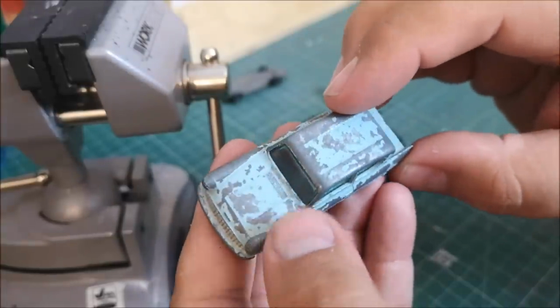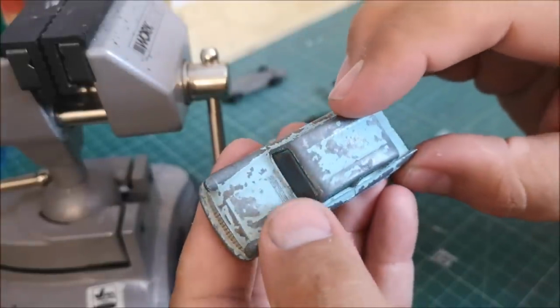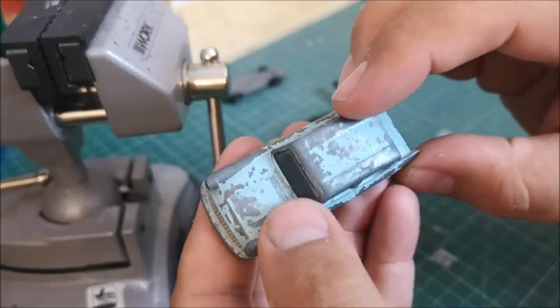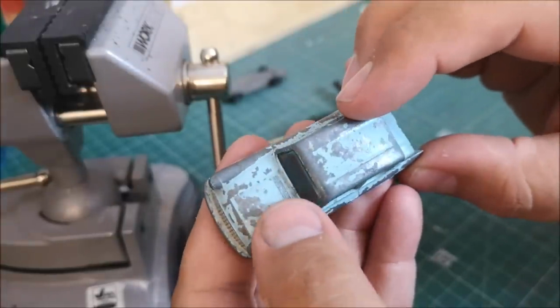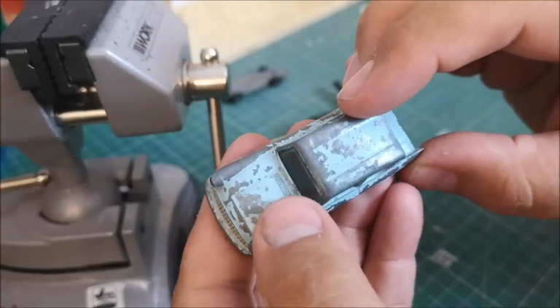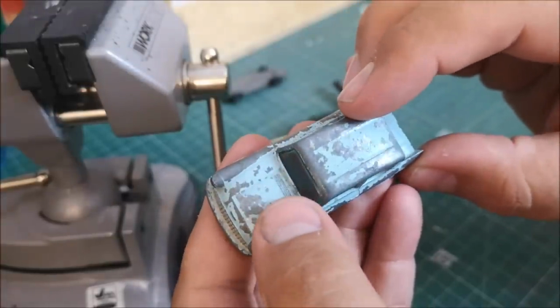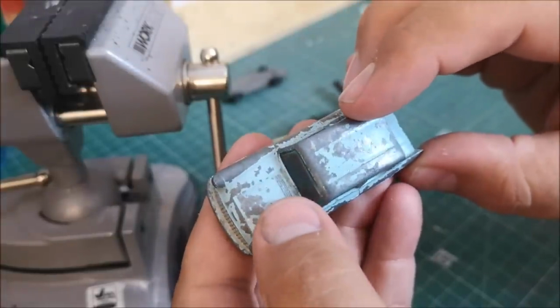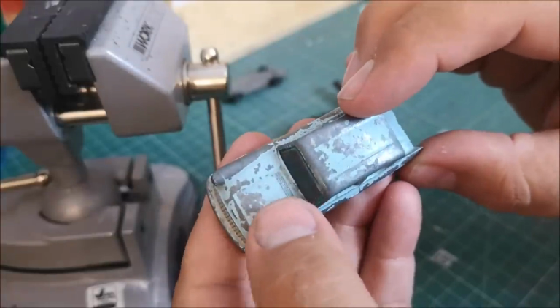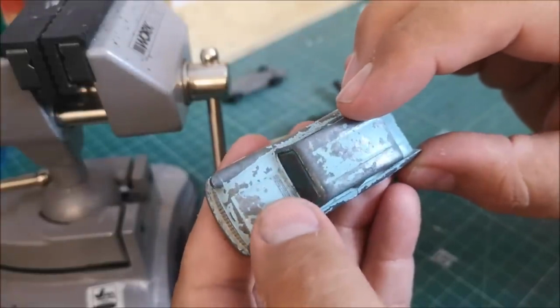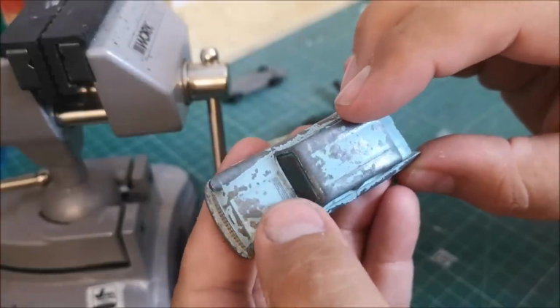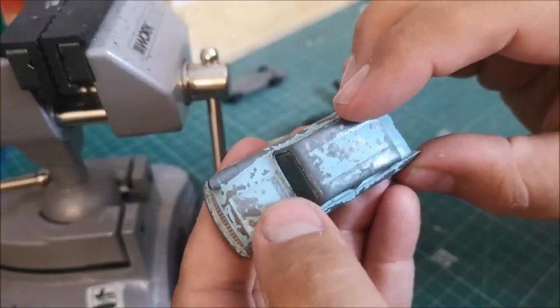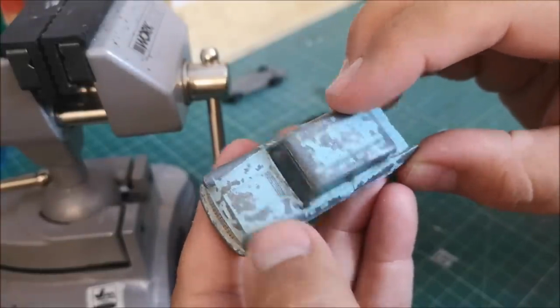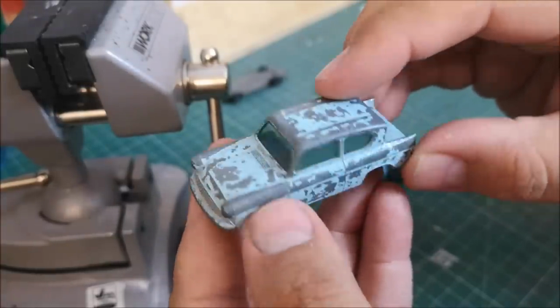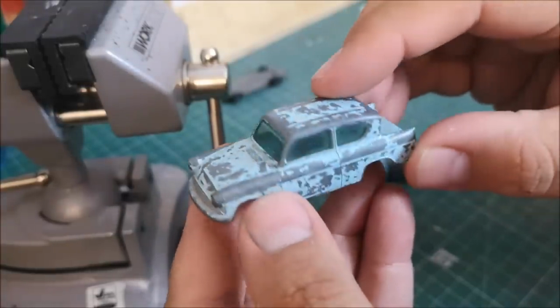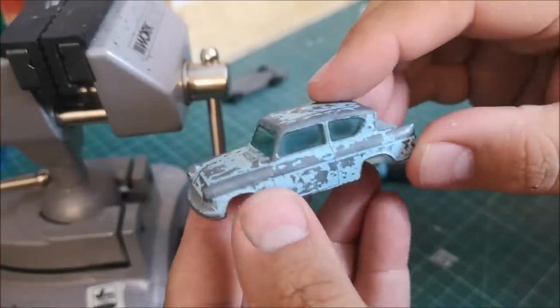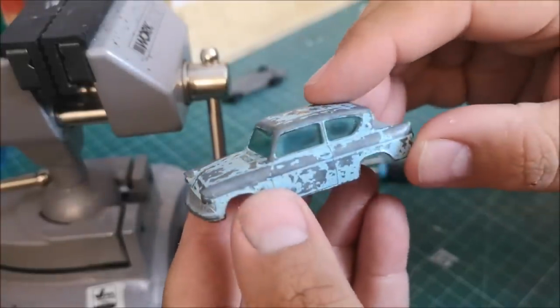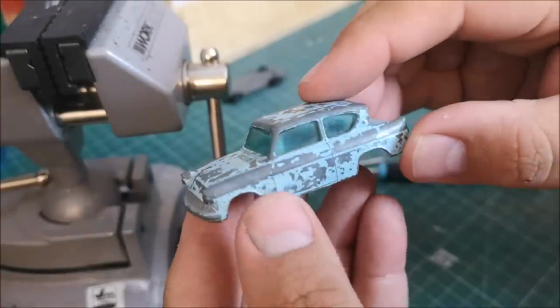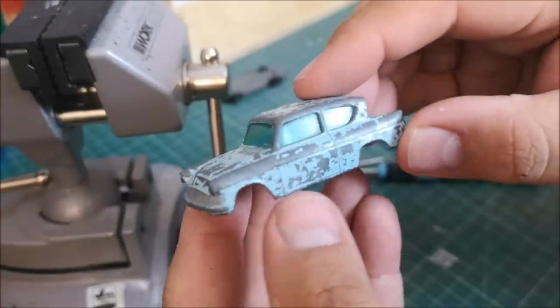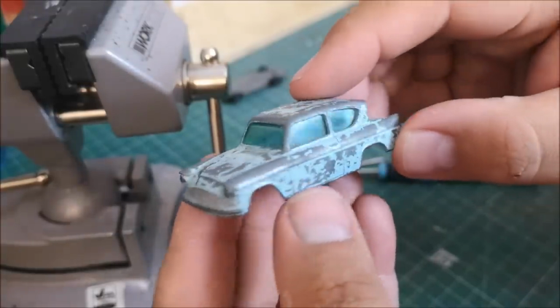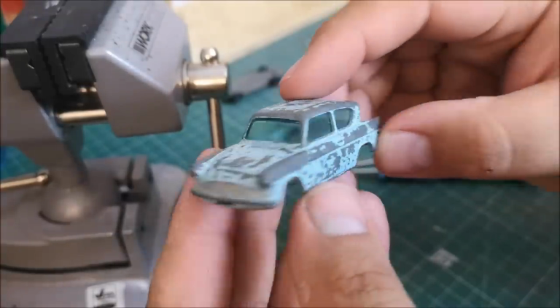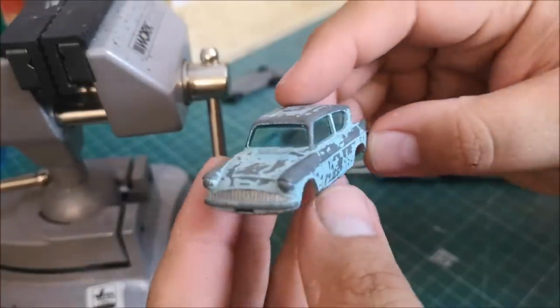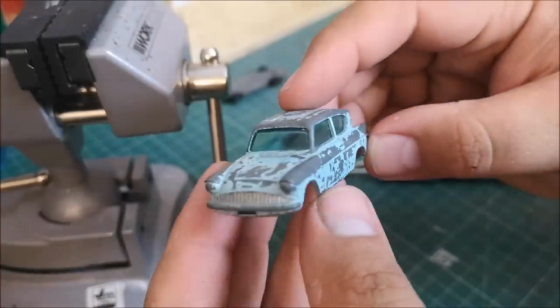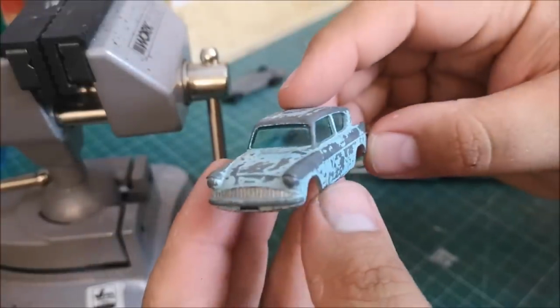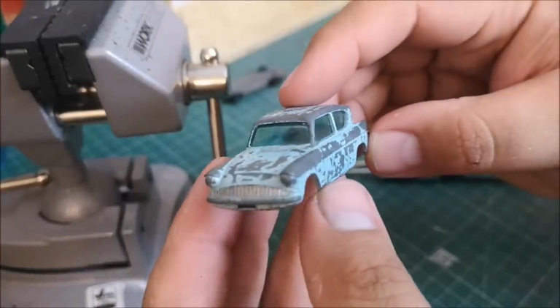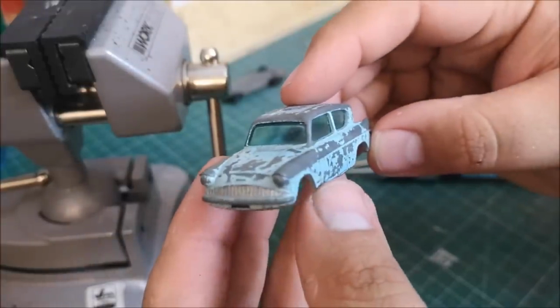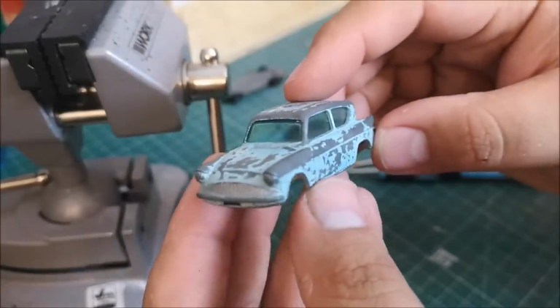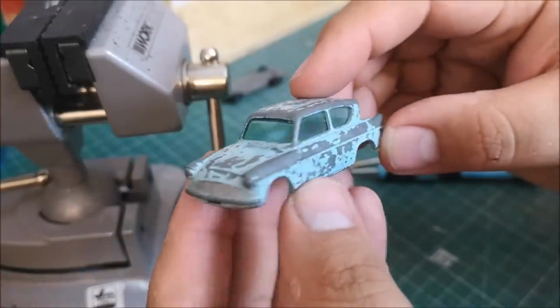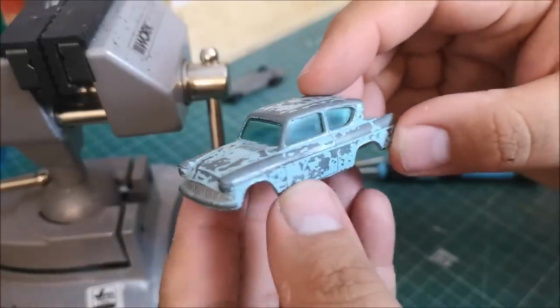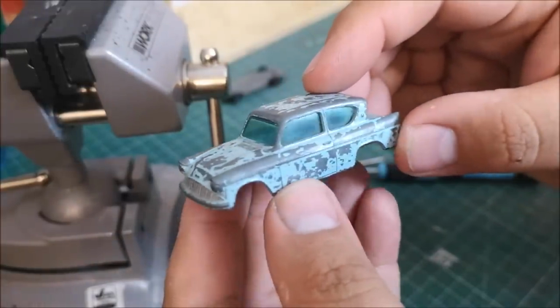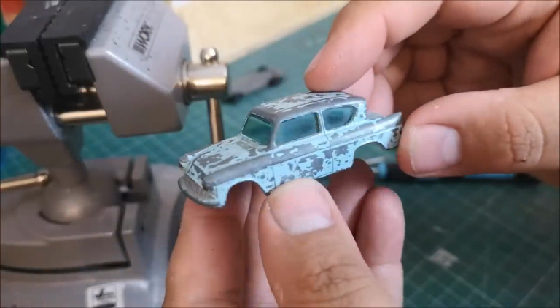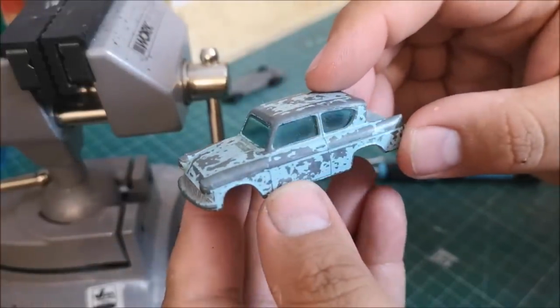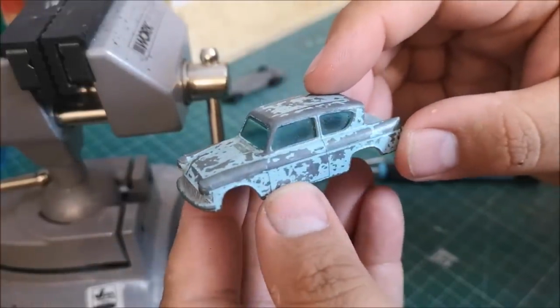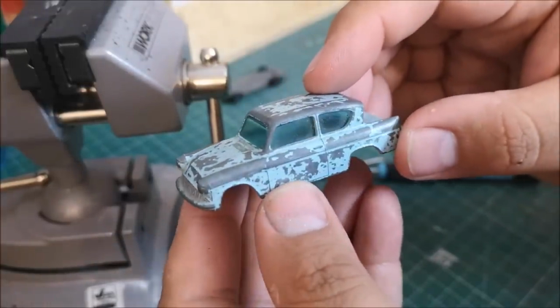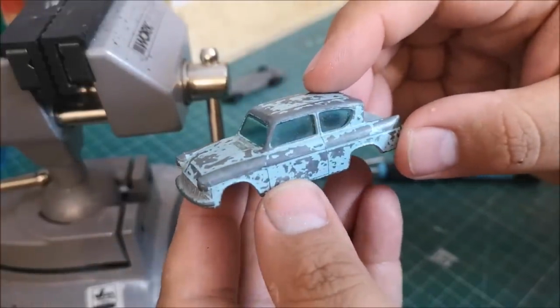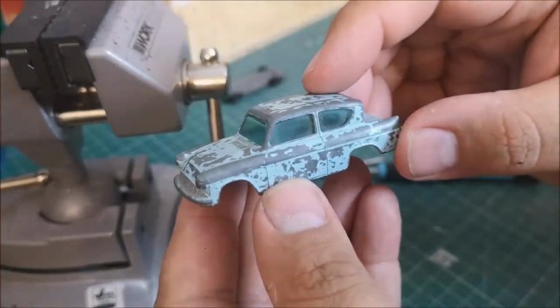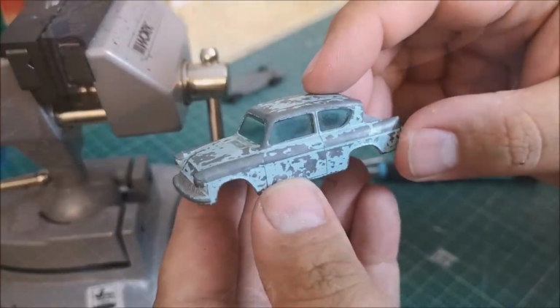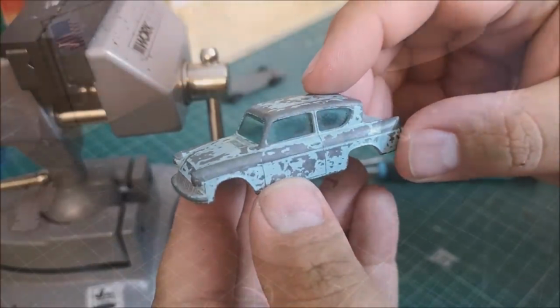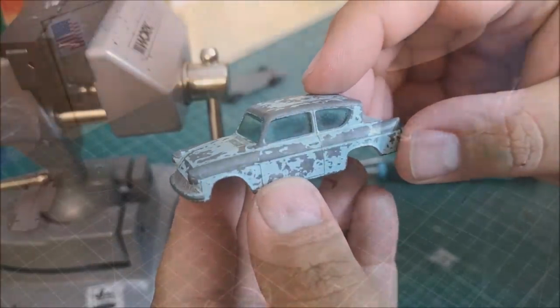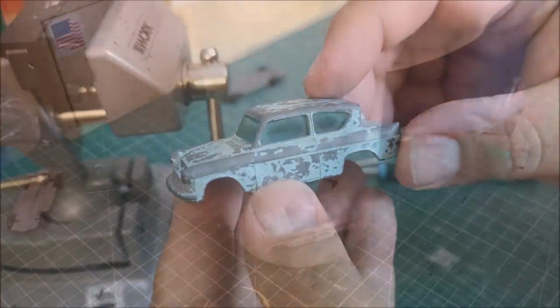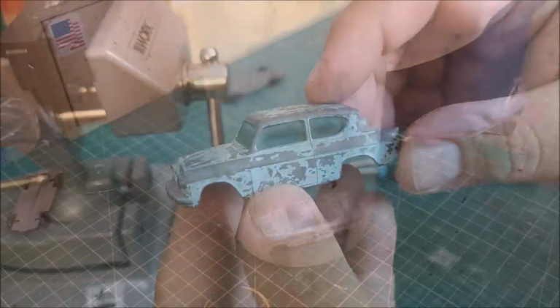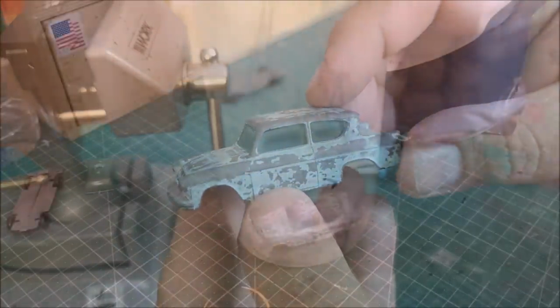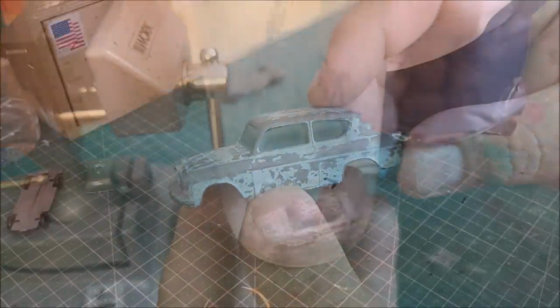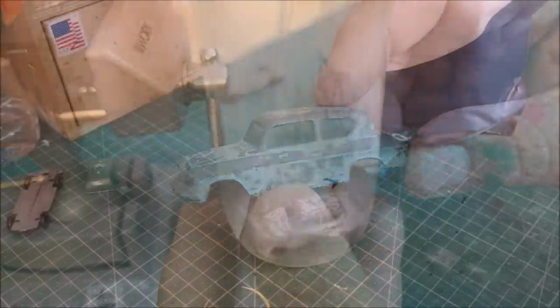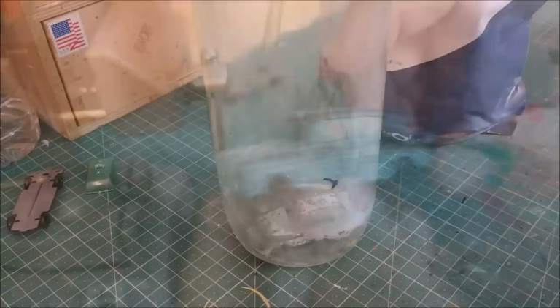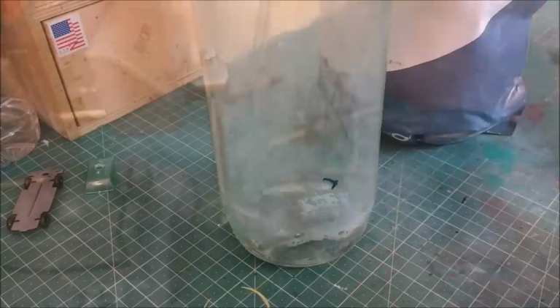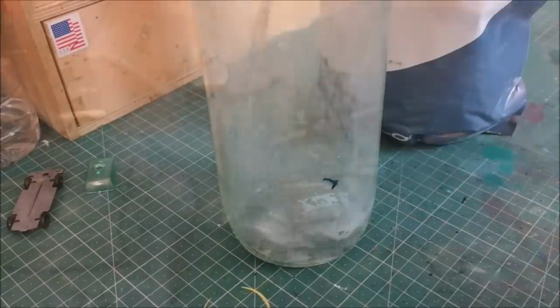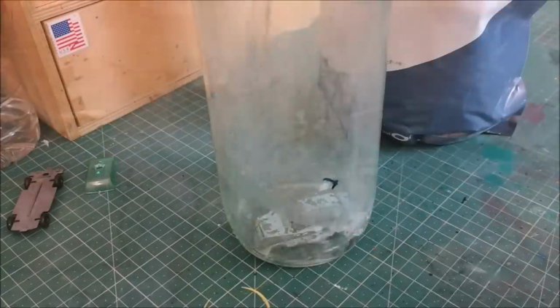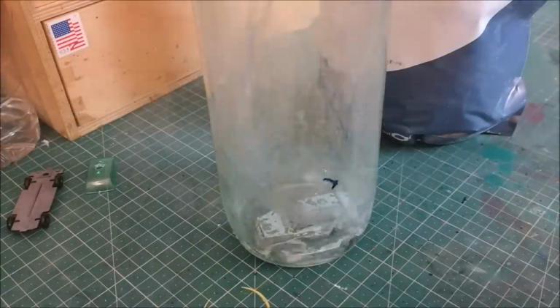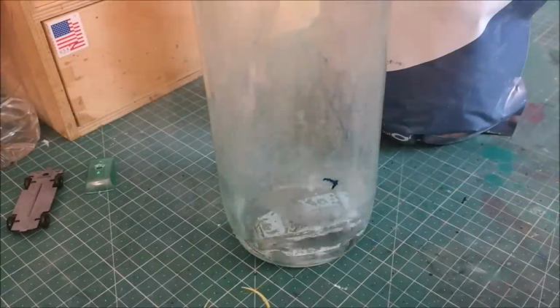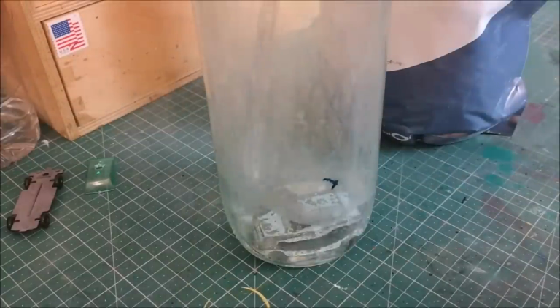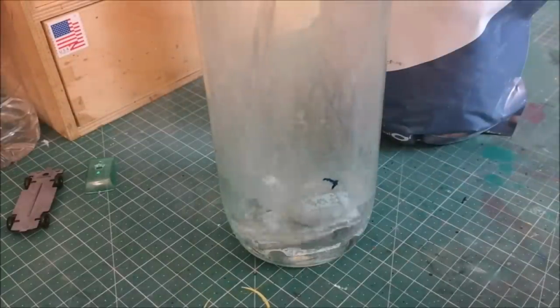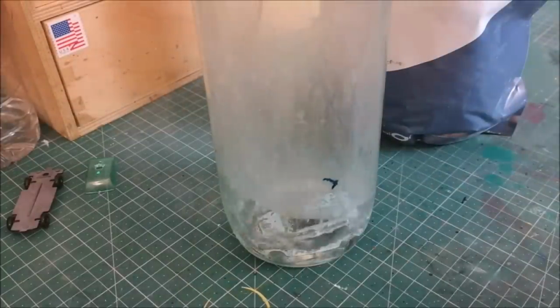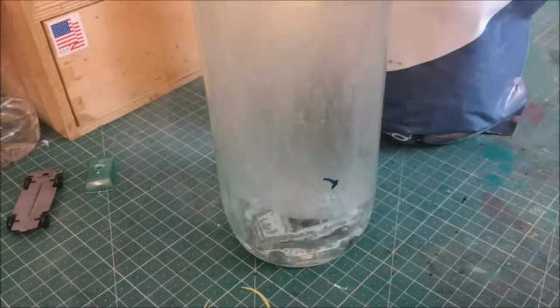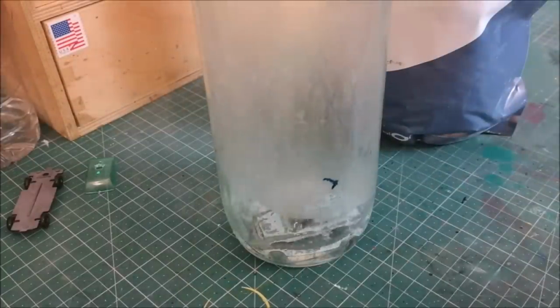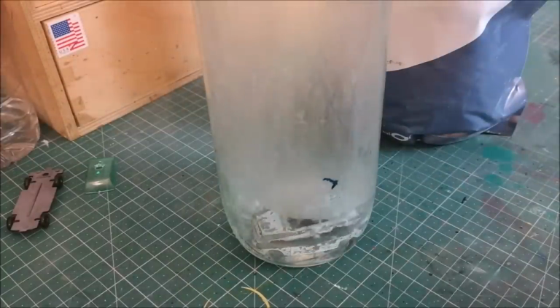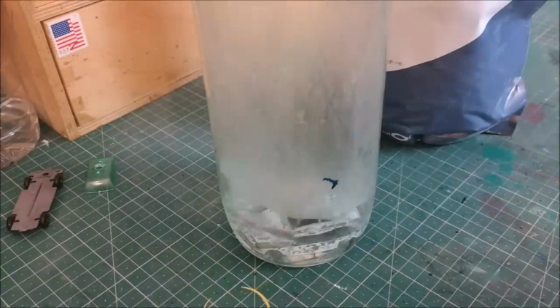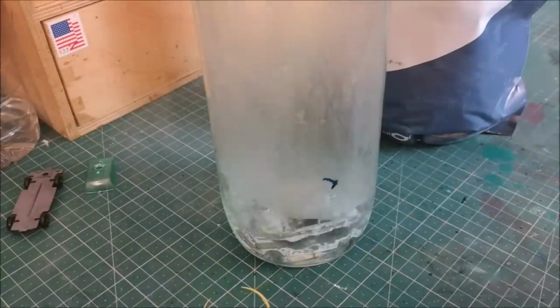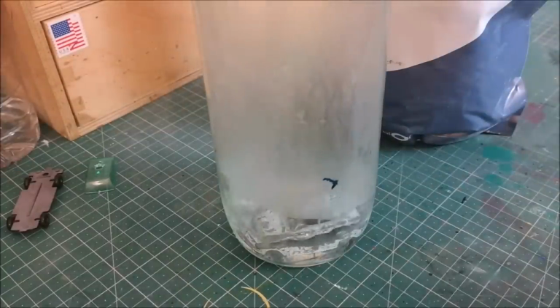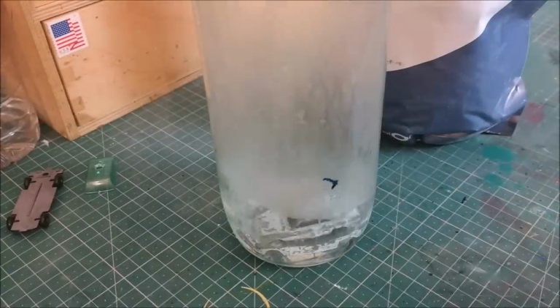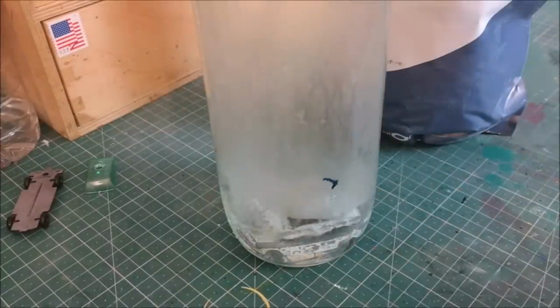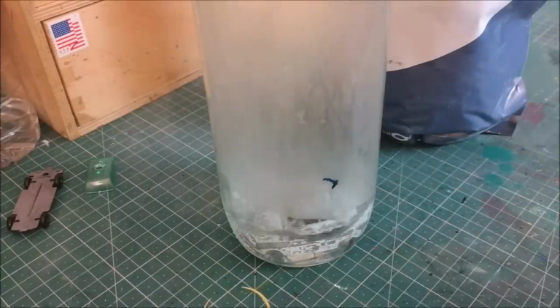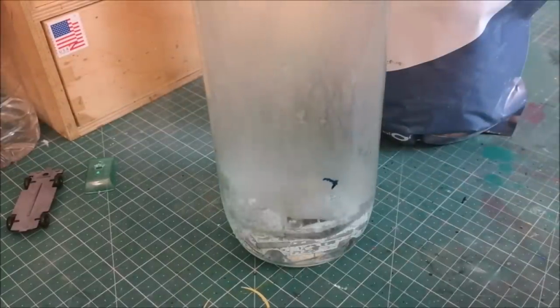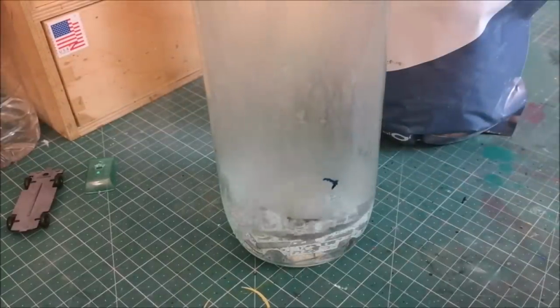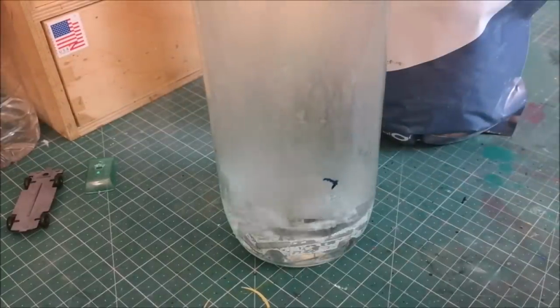Just pointing out that the Harry Potter car has a white roof and a white stripe, so those will be going on today.